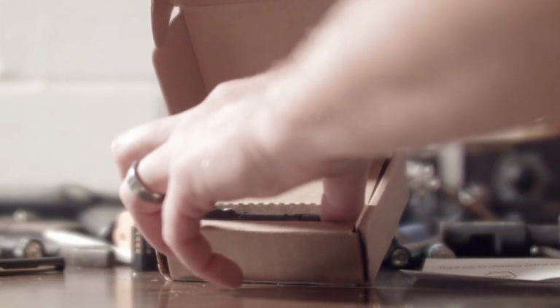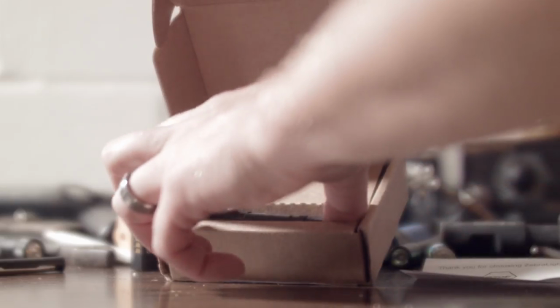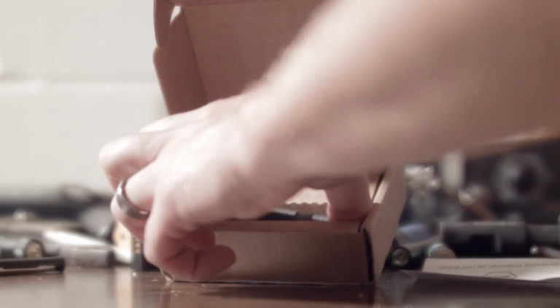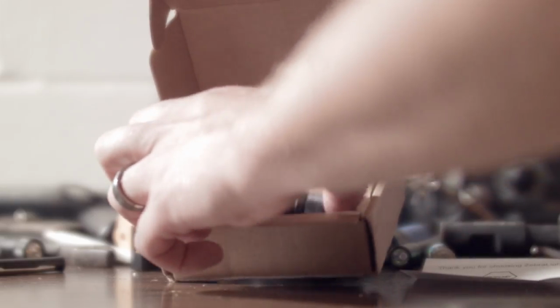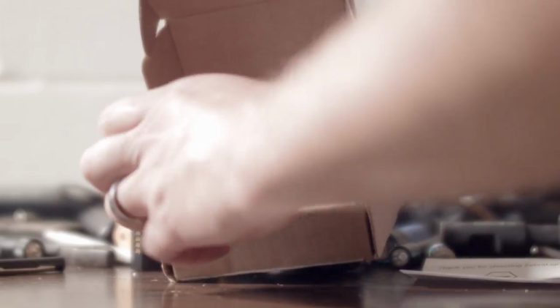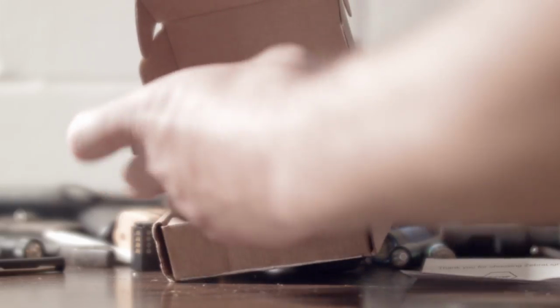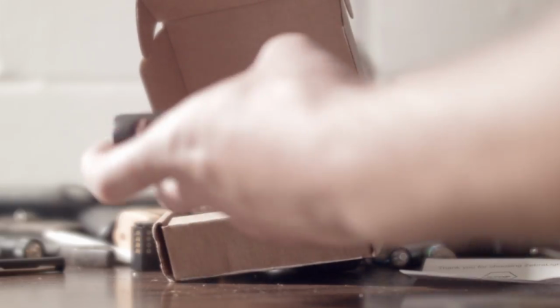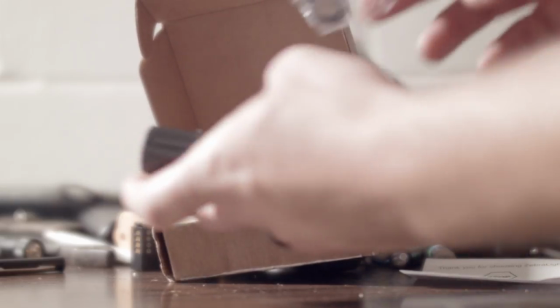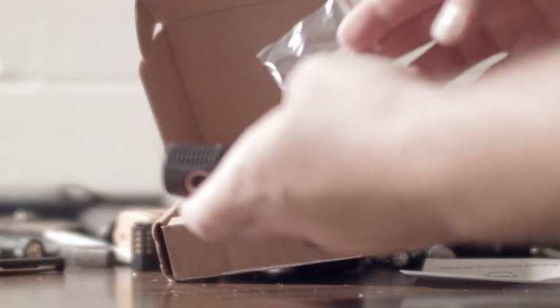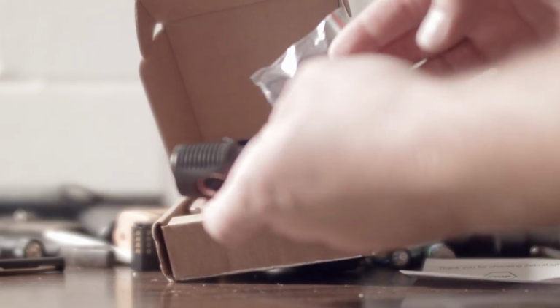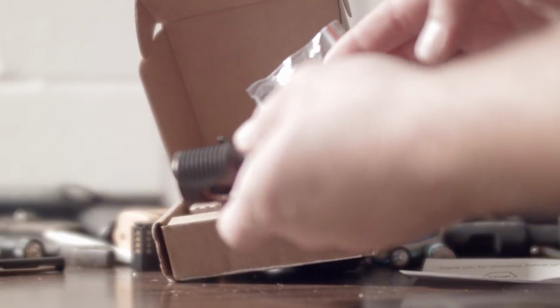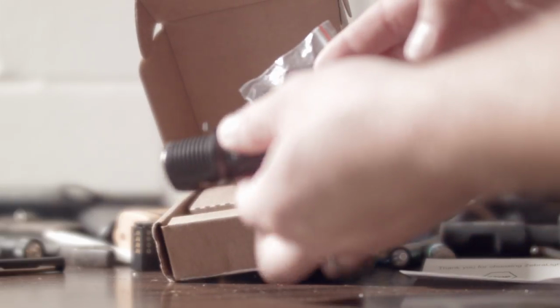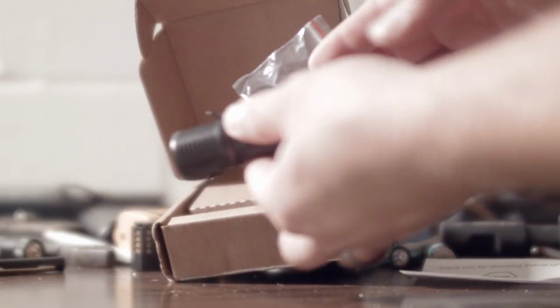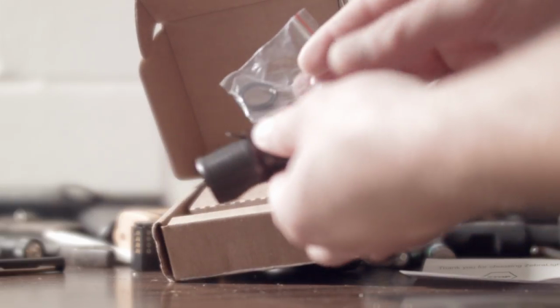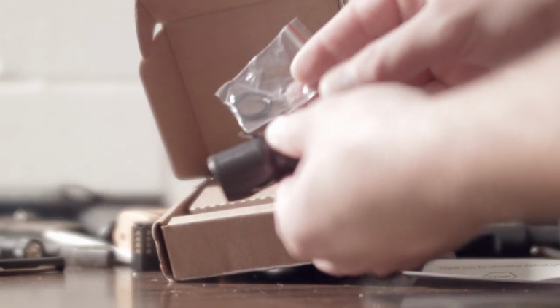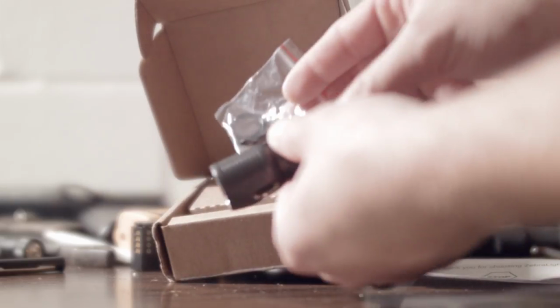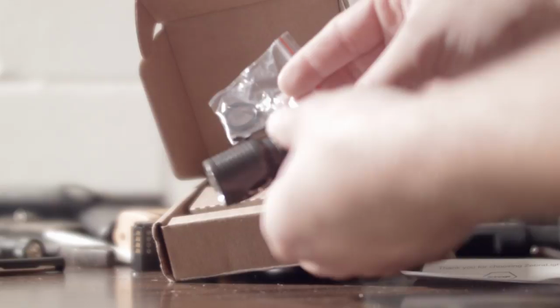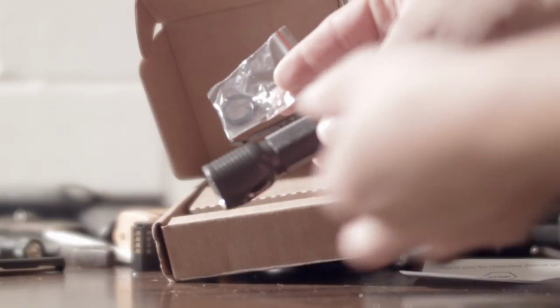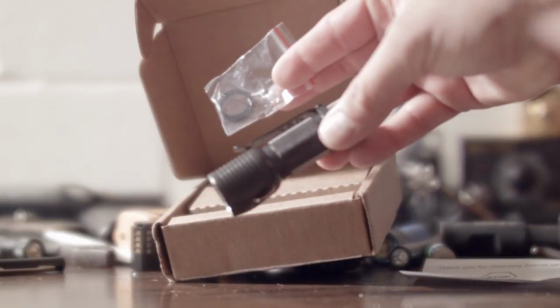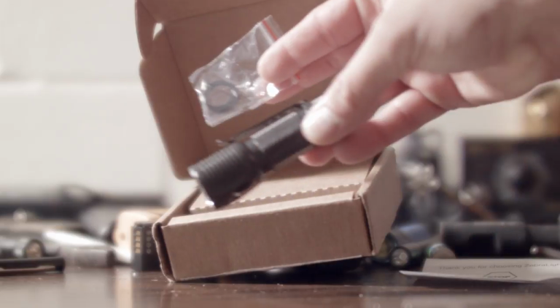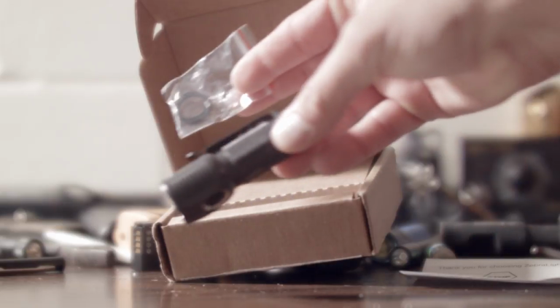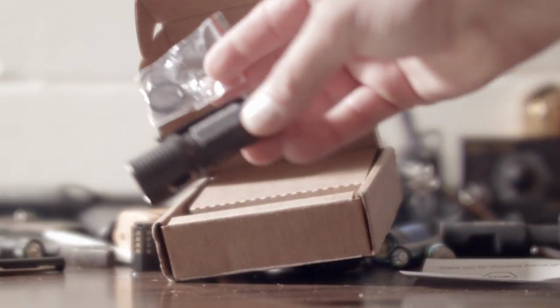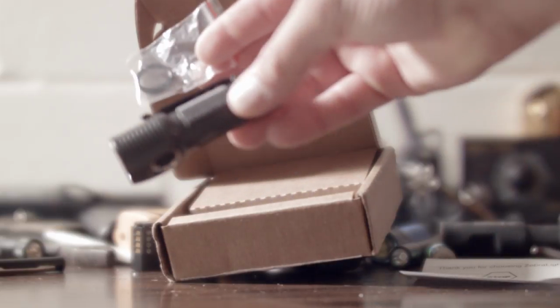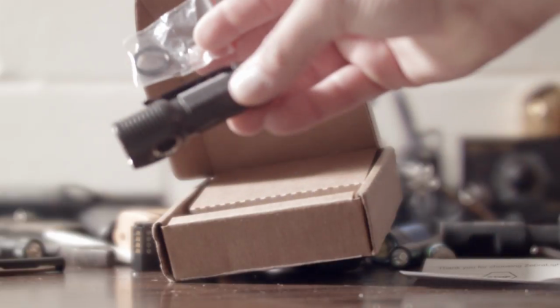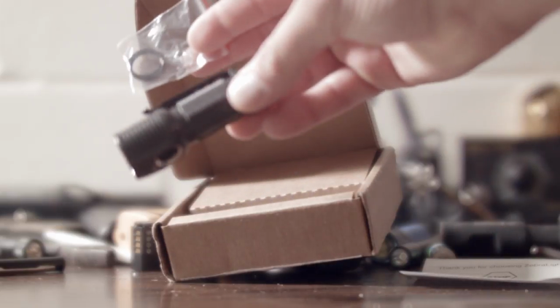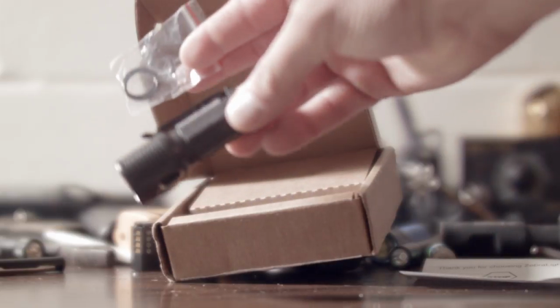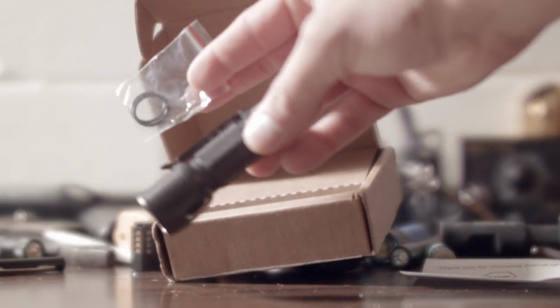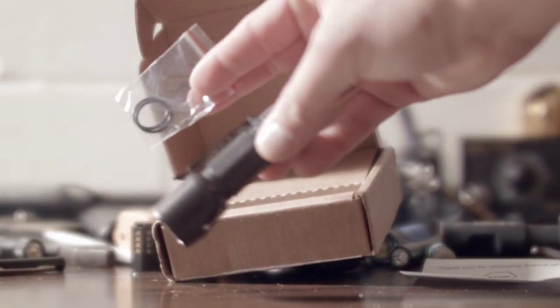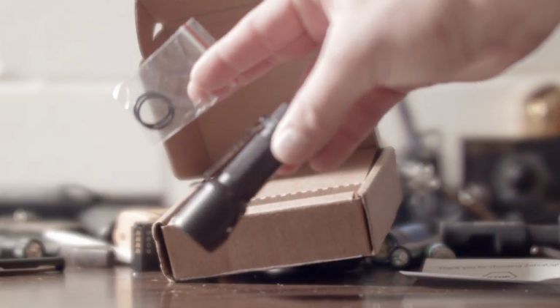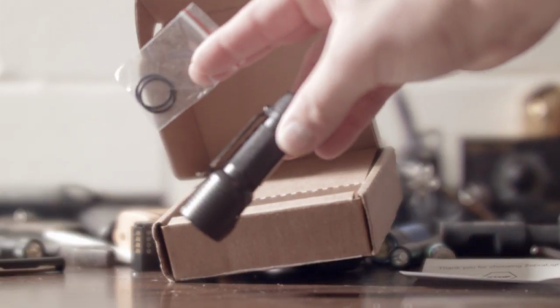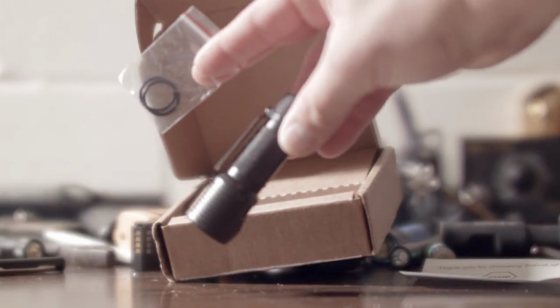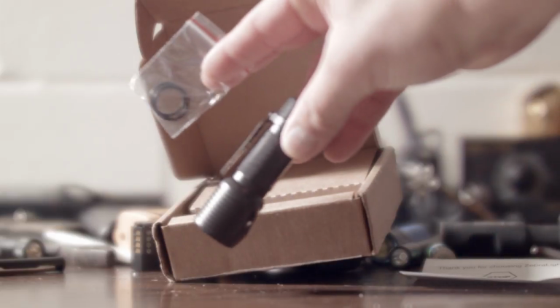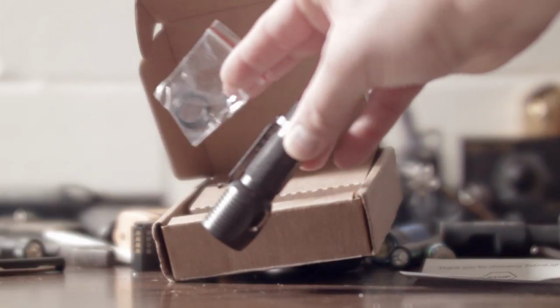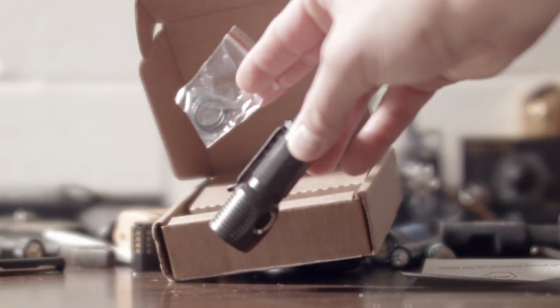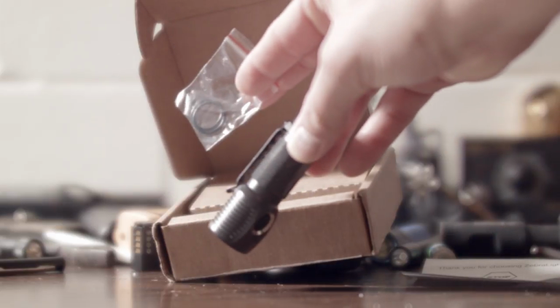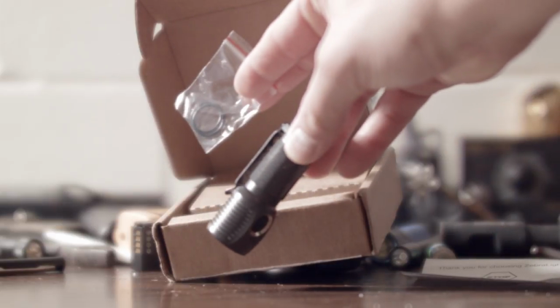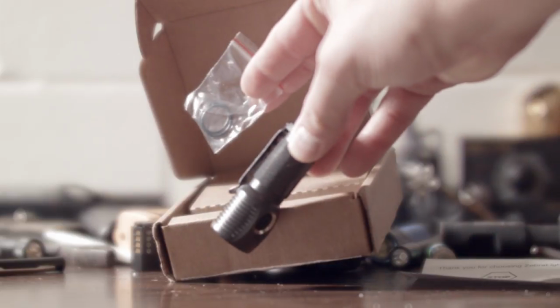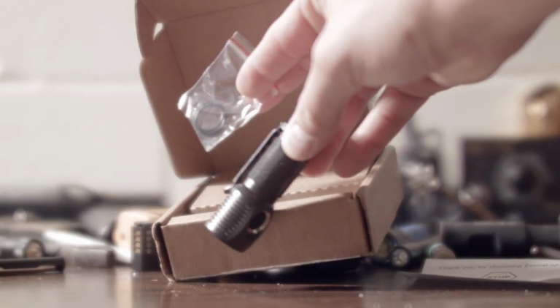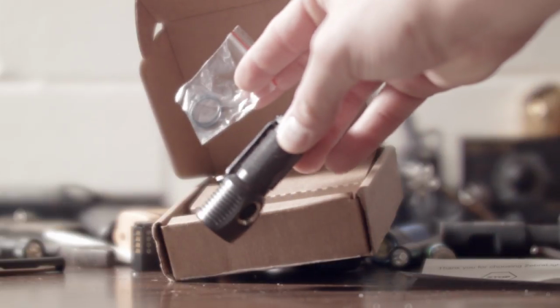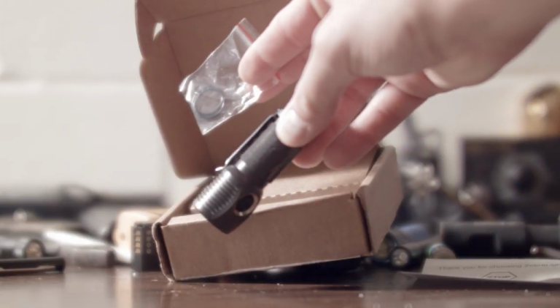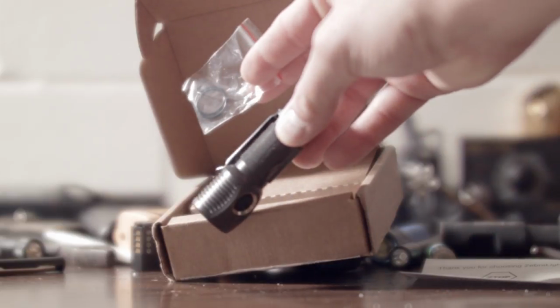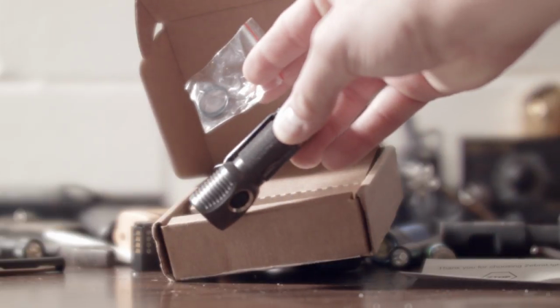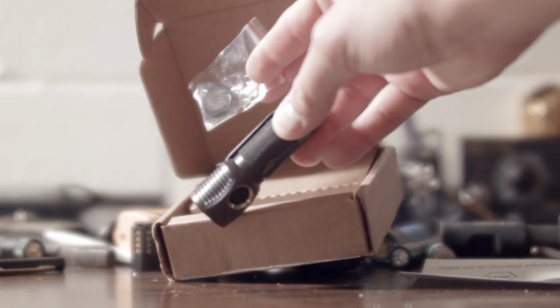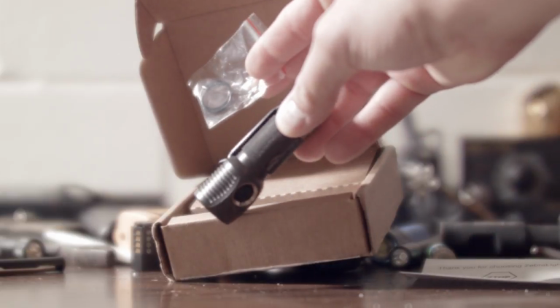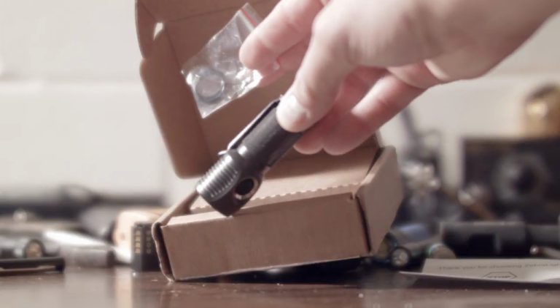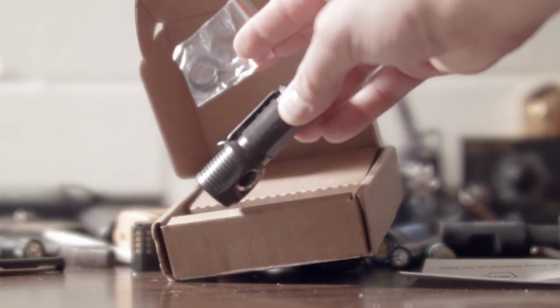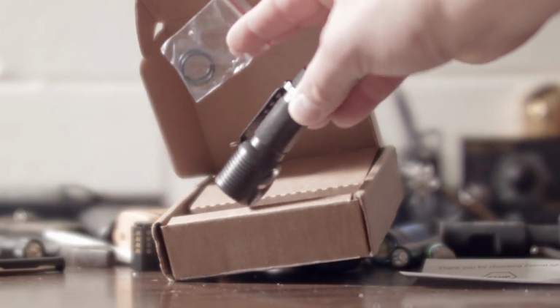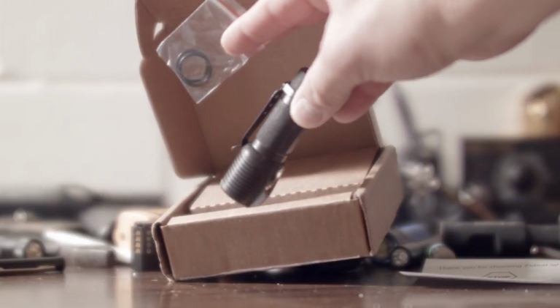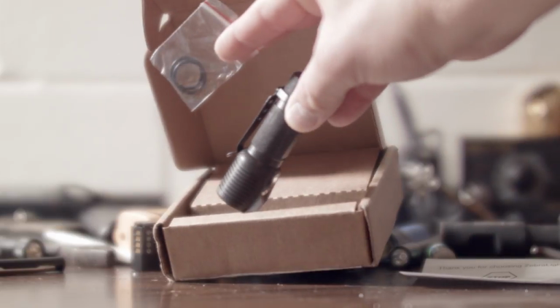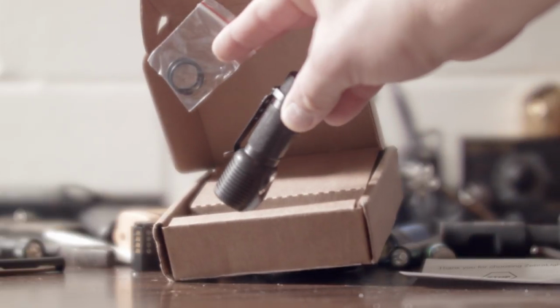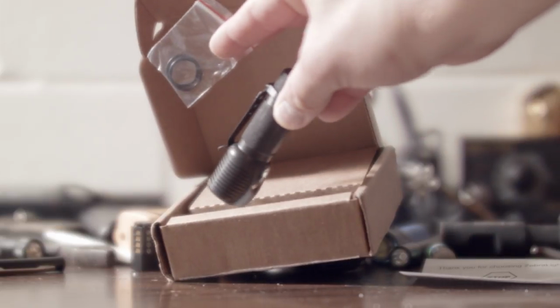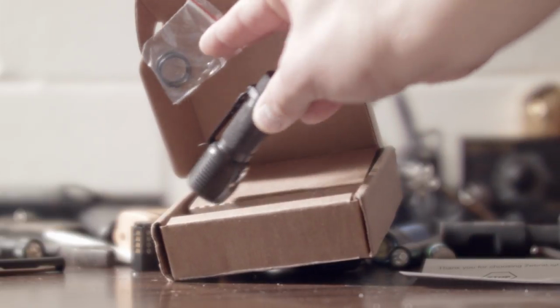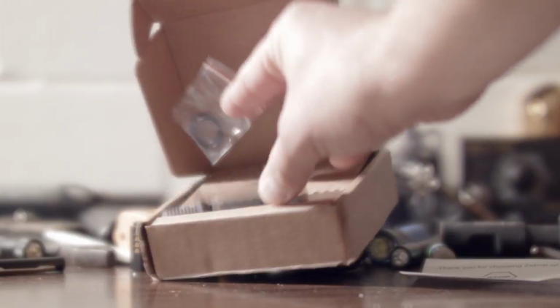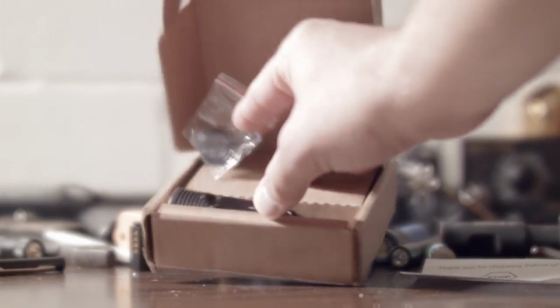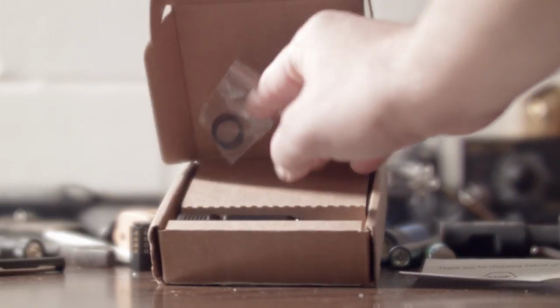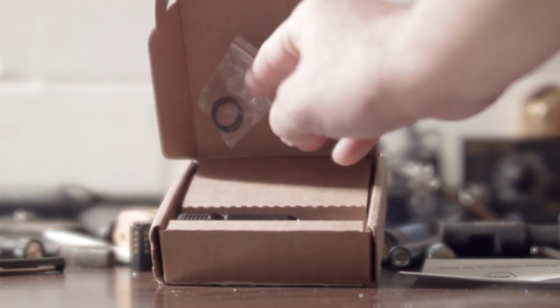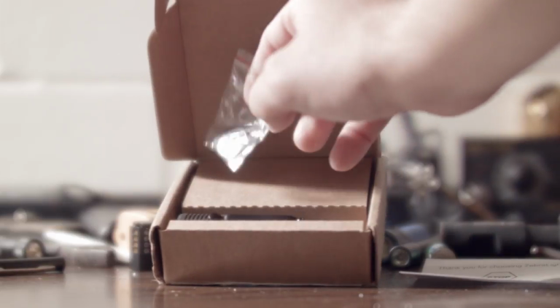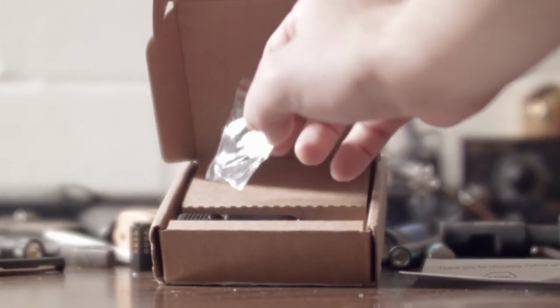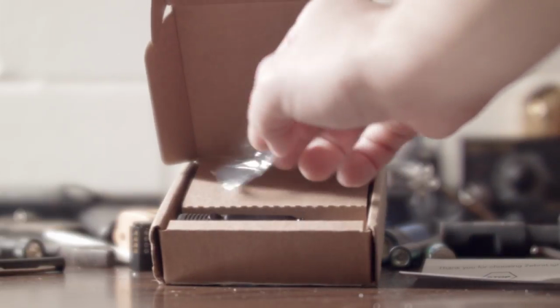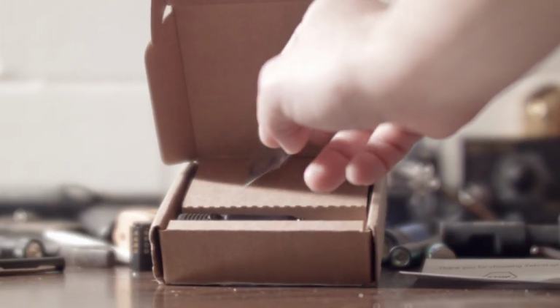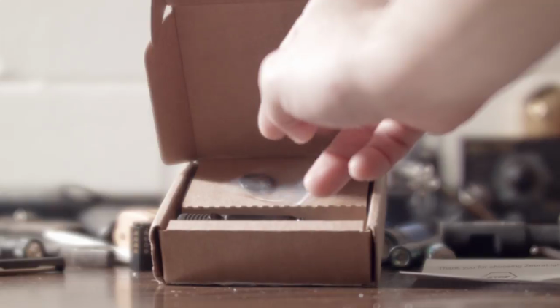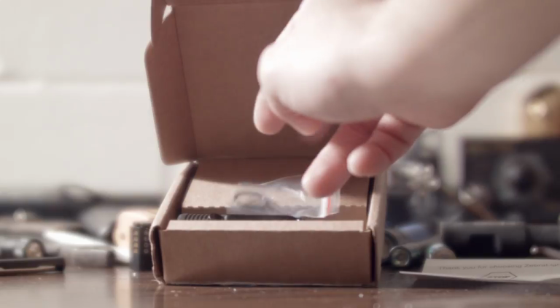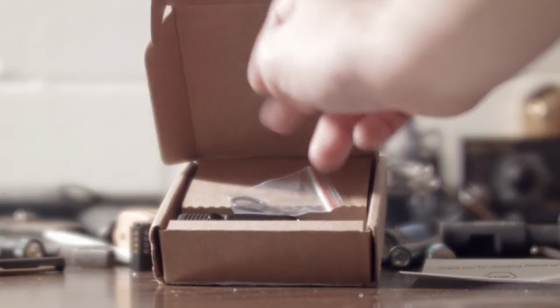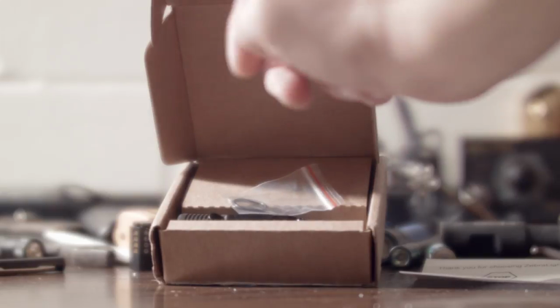It comes in a brown shipping product box, with O-rings, the light, and an instruction manual.